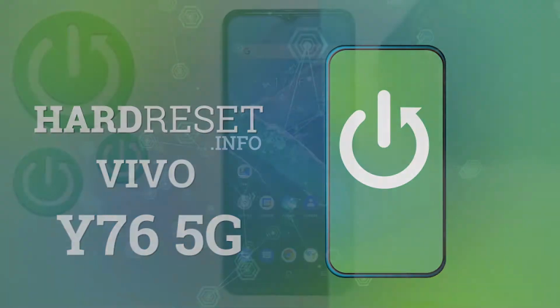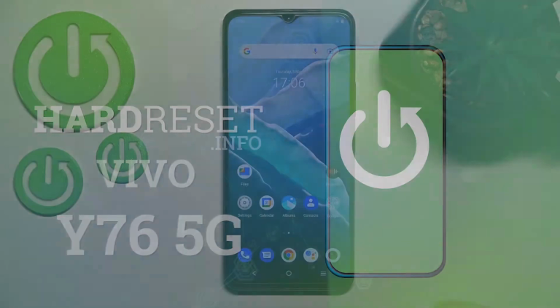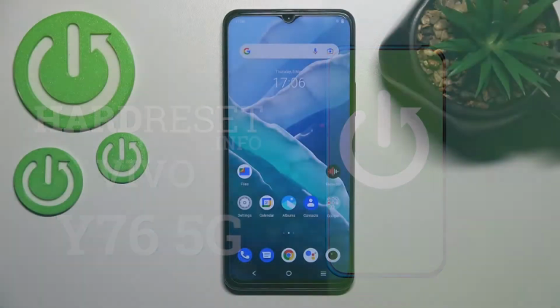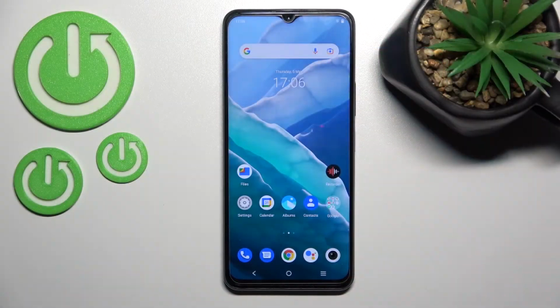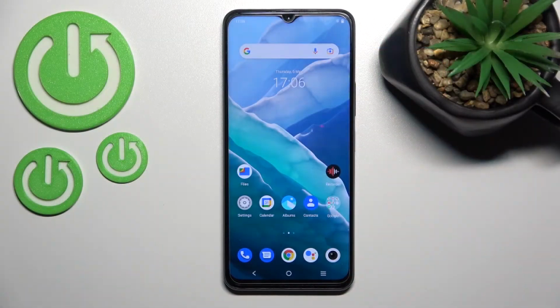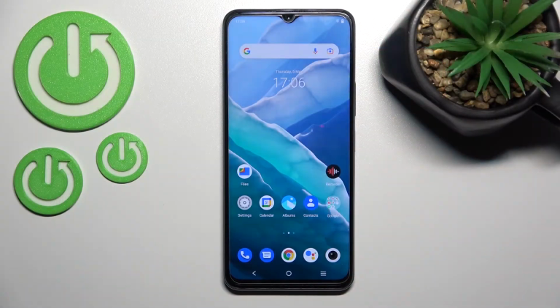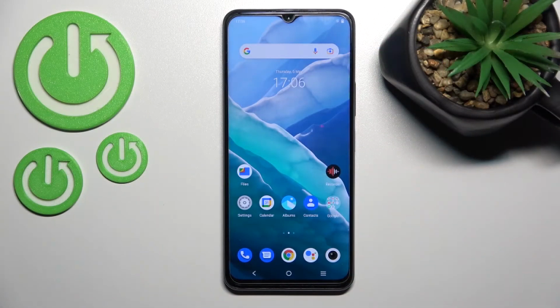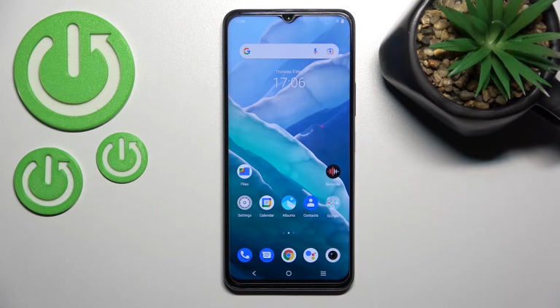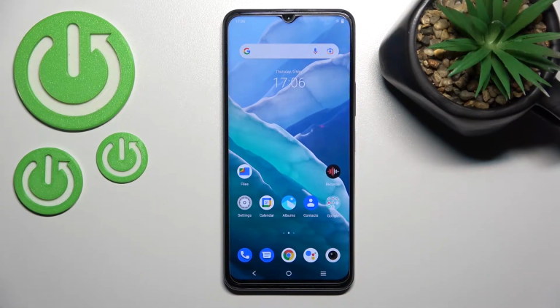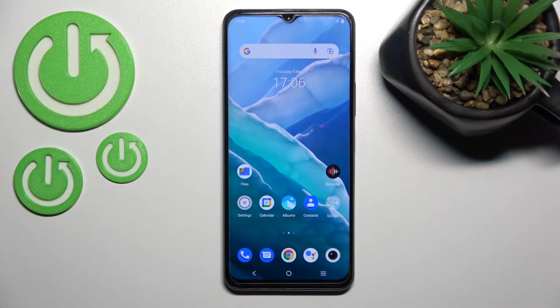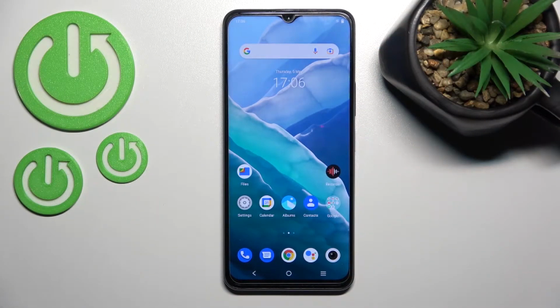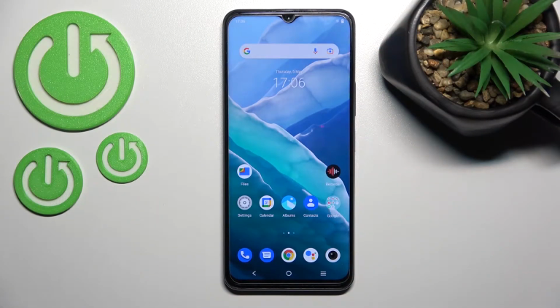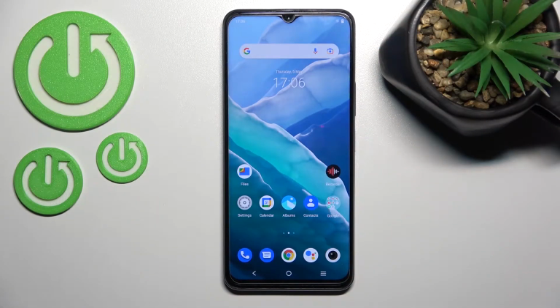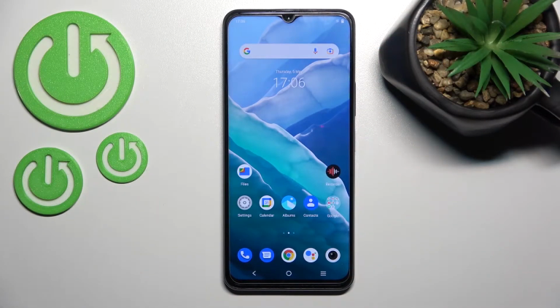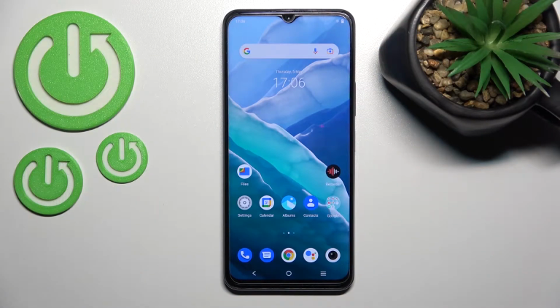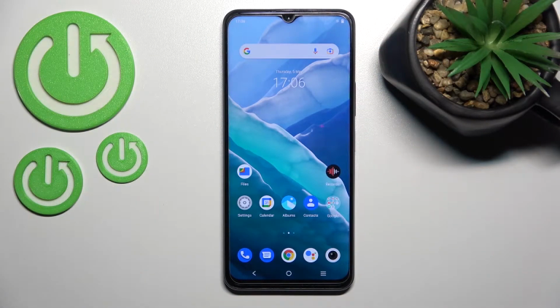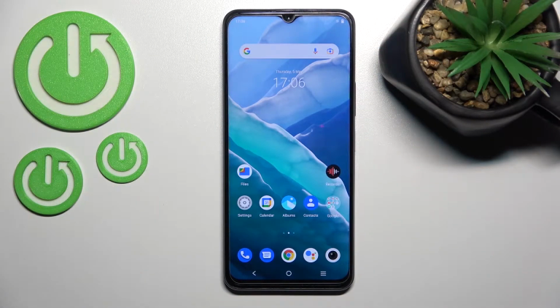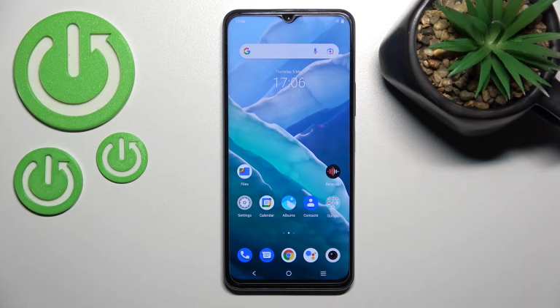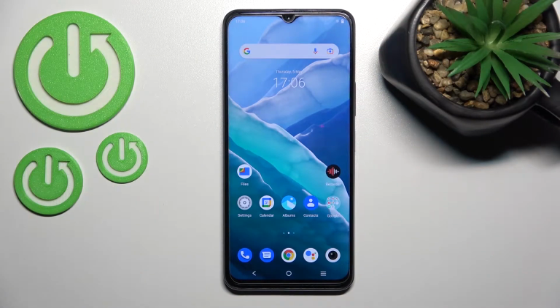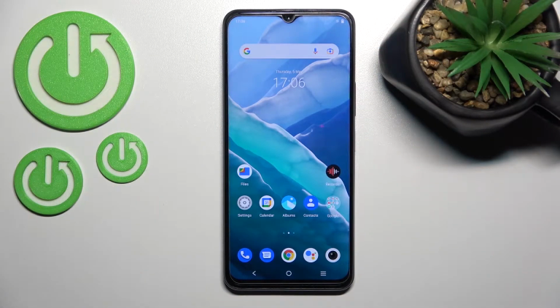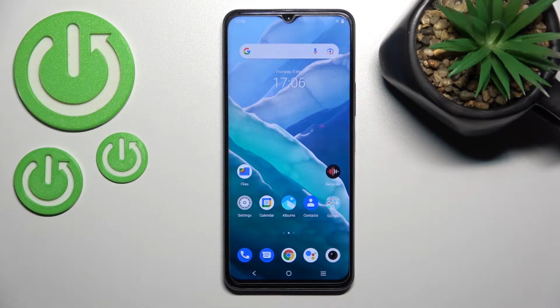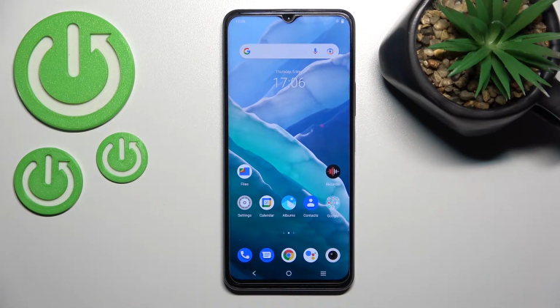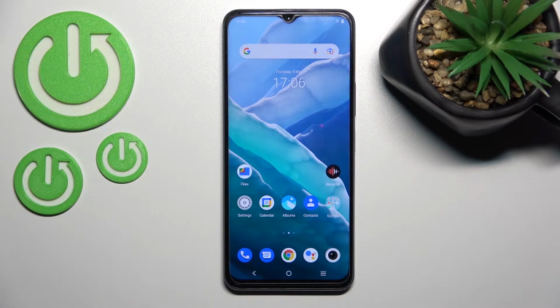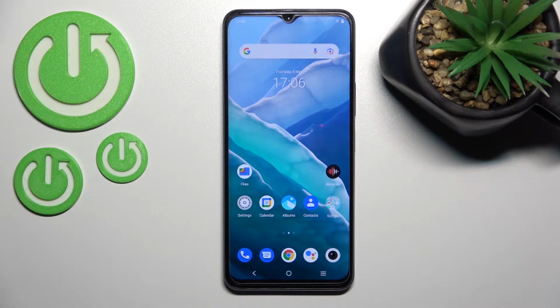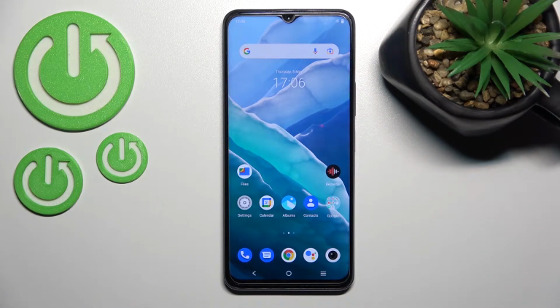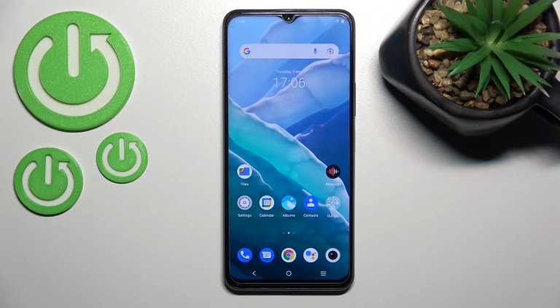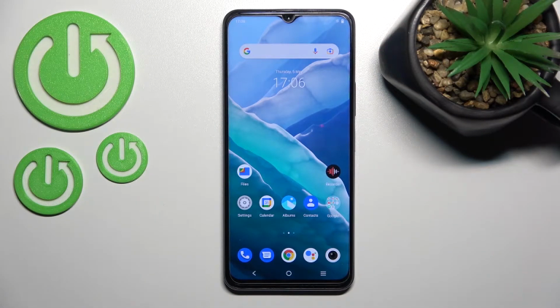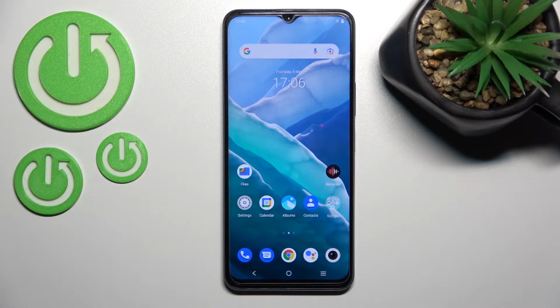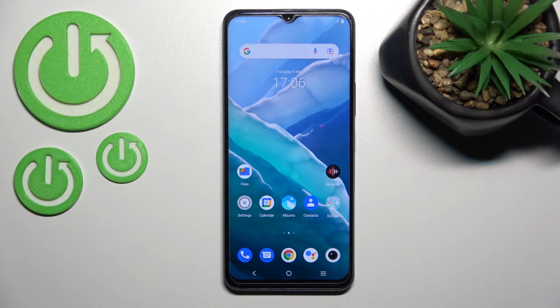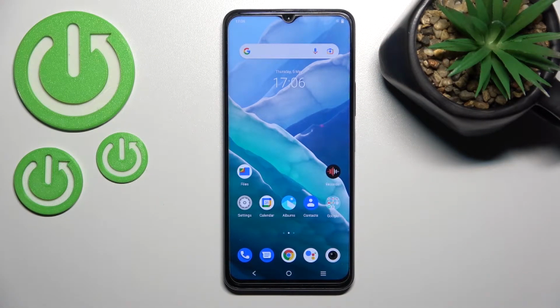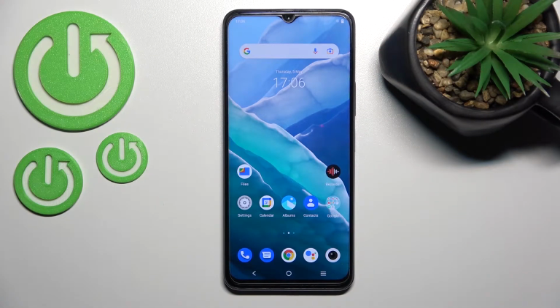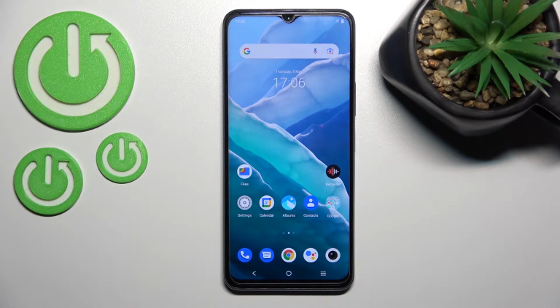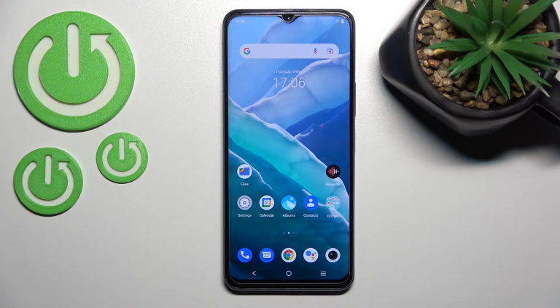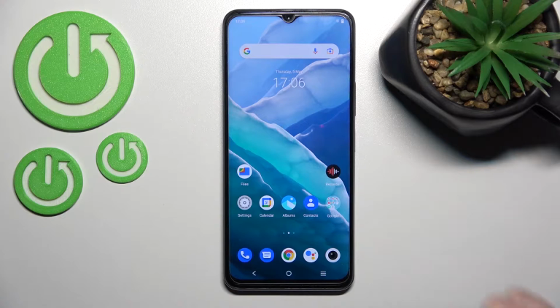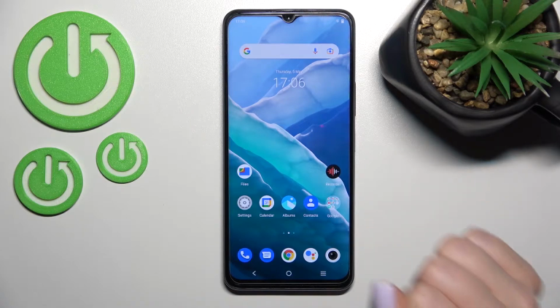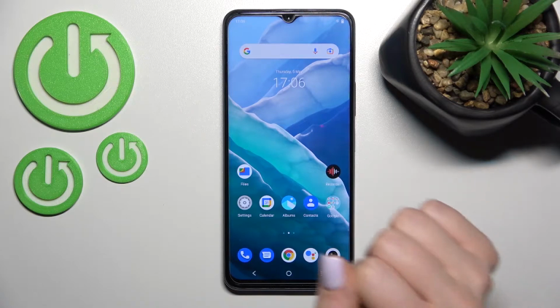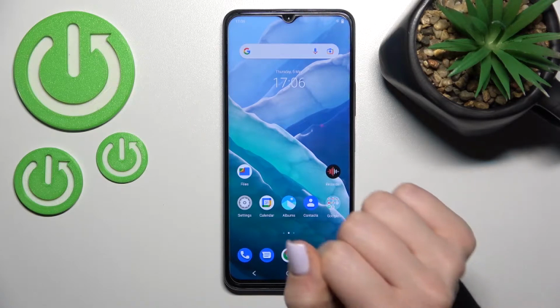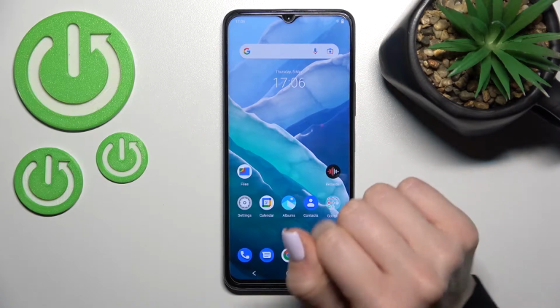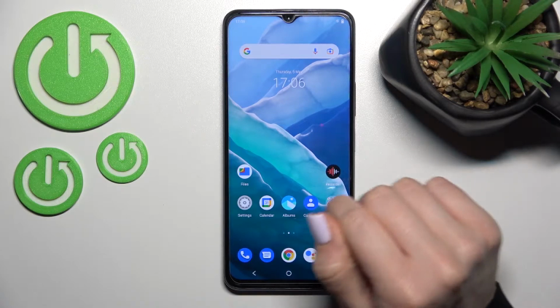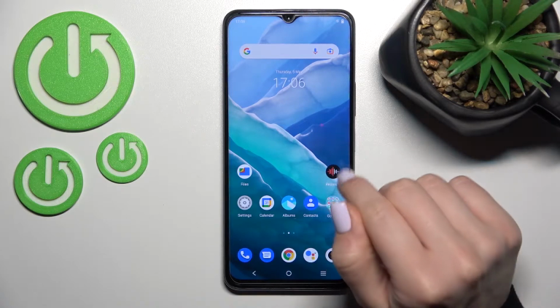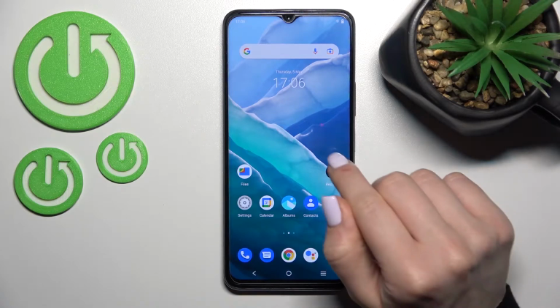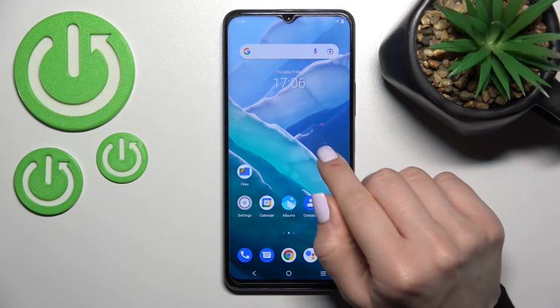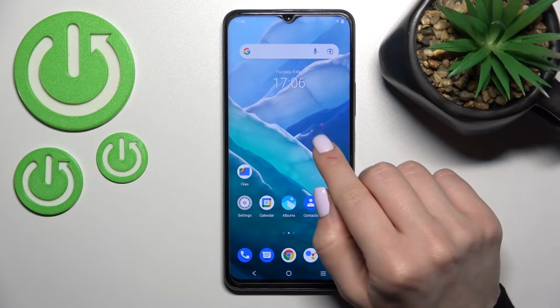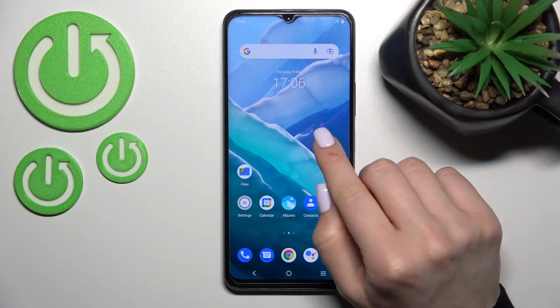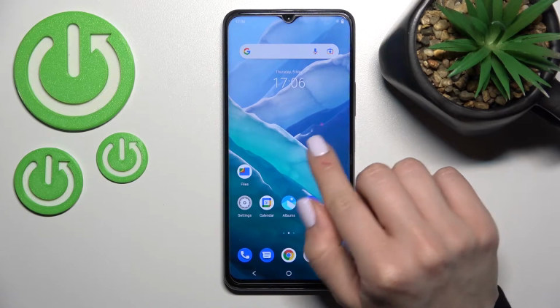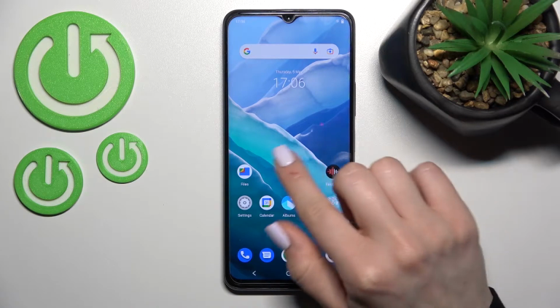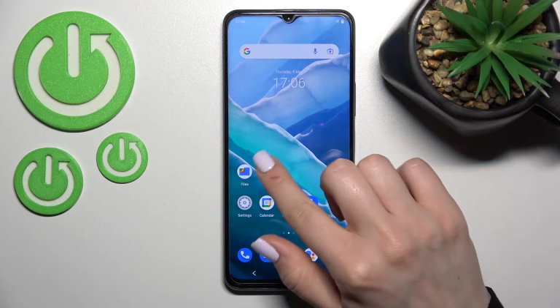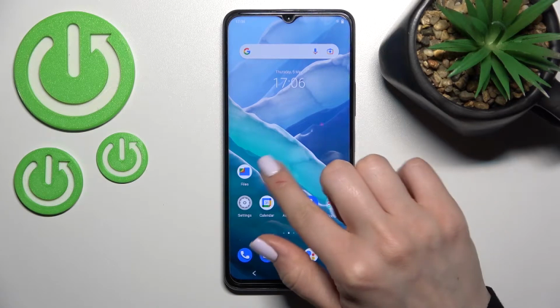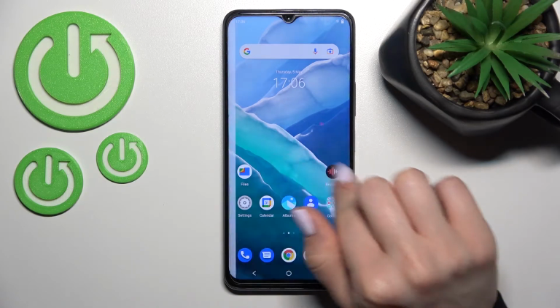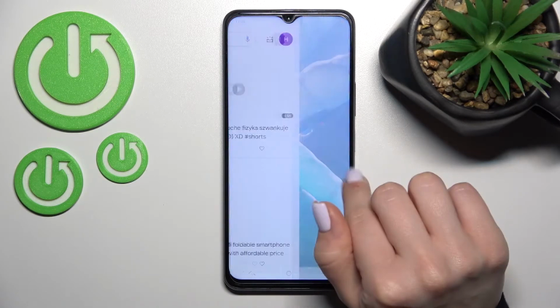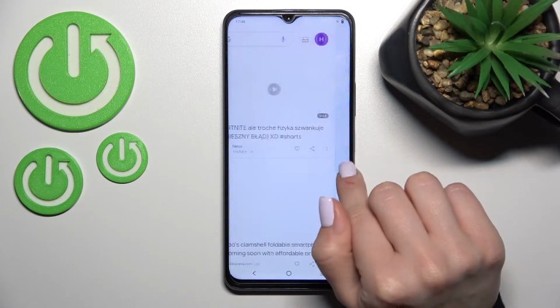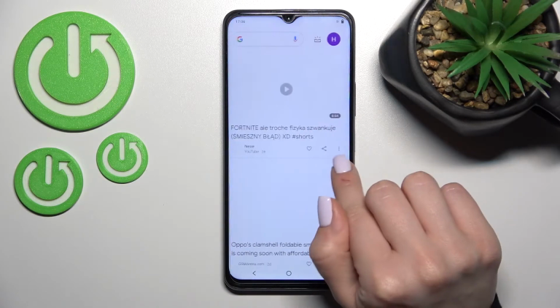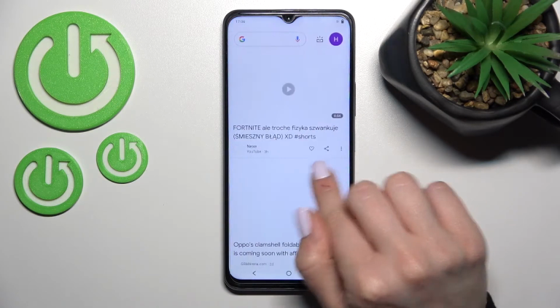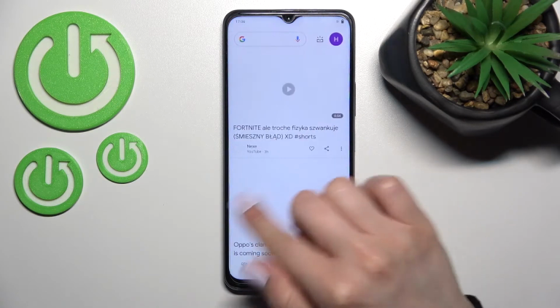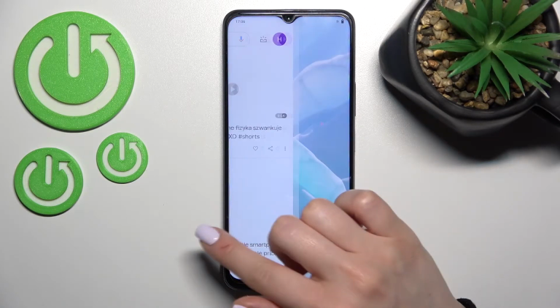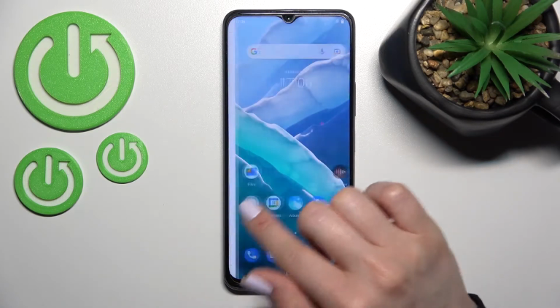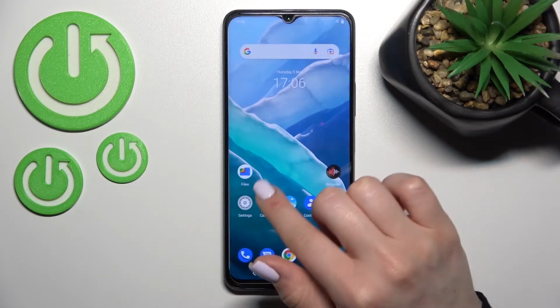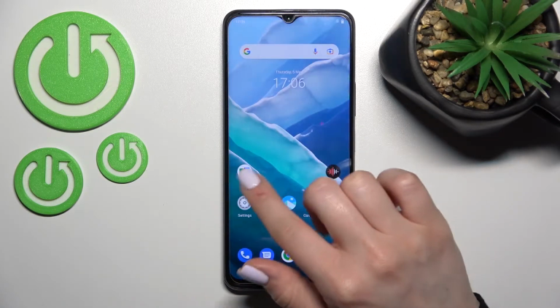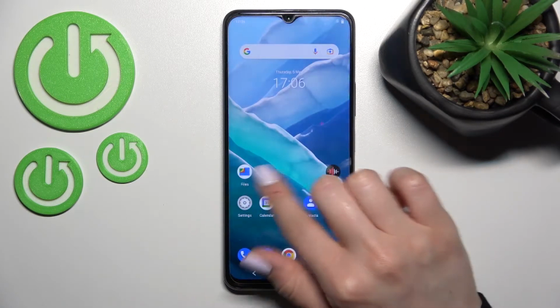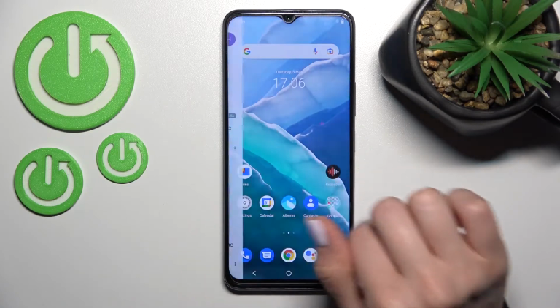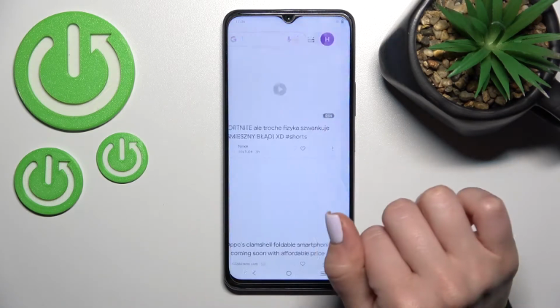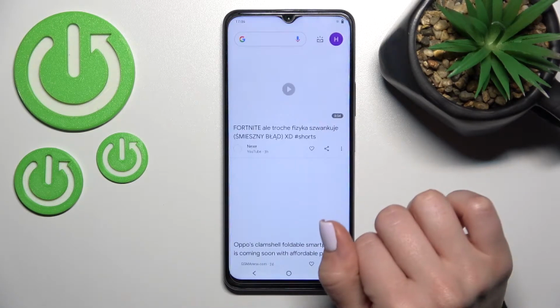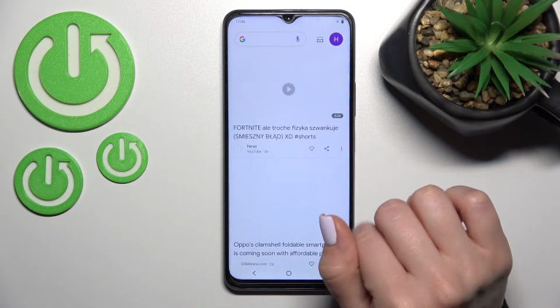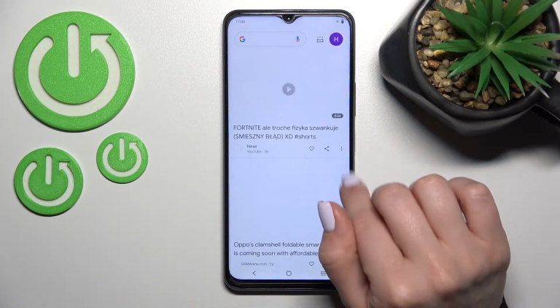Welcome to your friendly guide for the Vivo Y76 5G. I'll show you how to enable or disable Google Discover on that device.